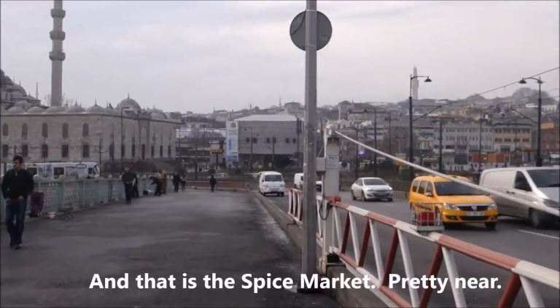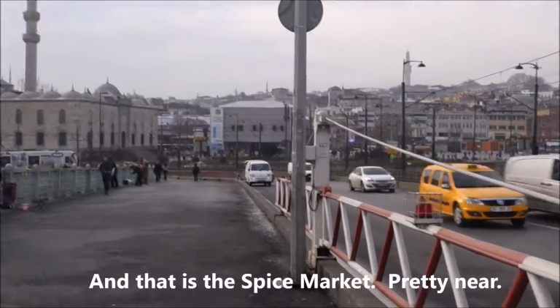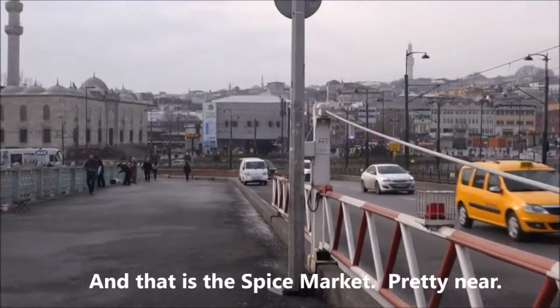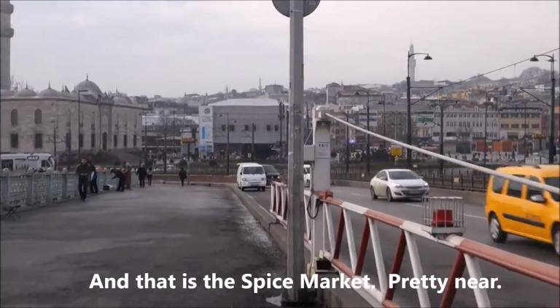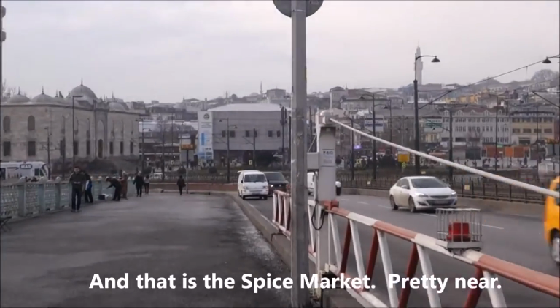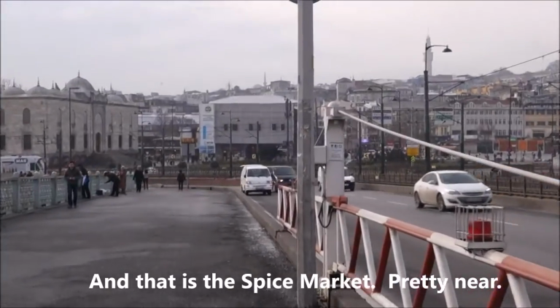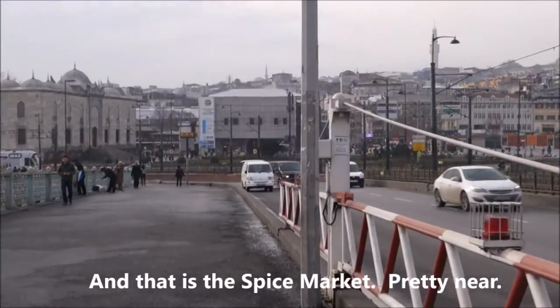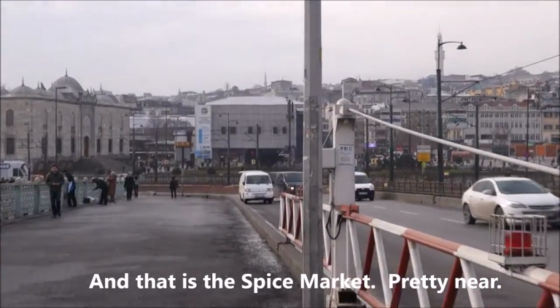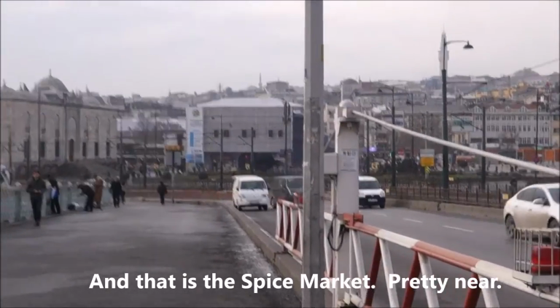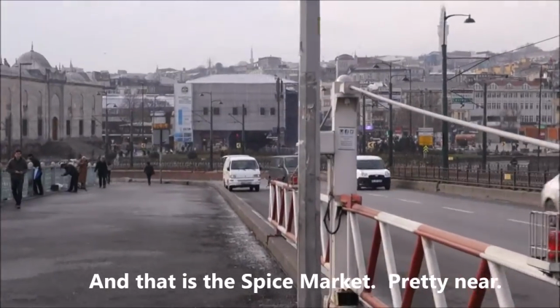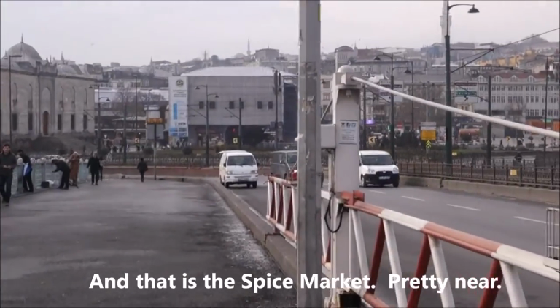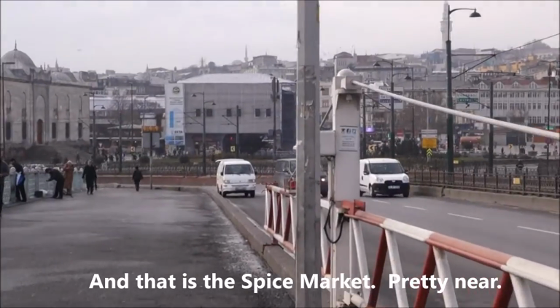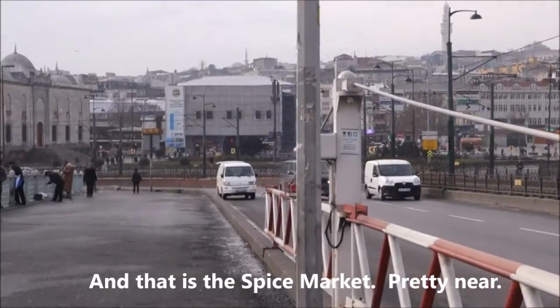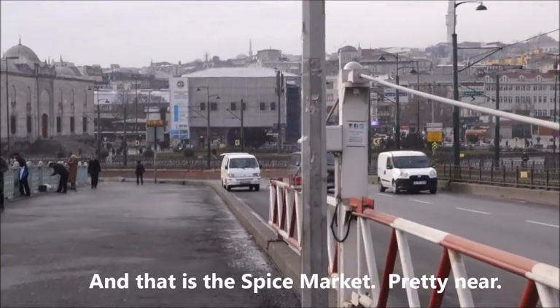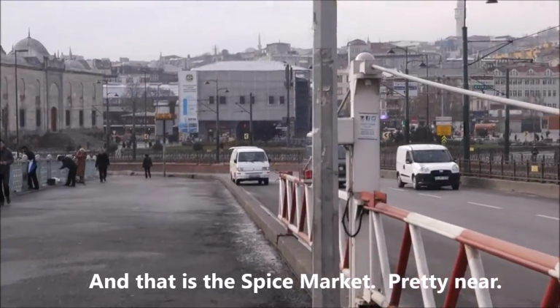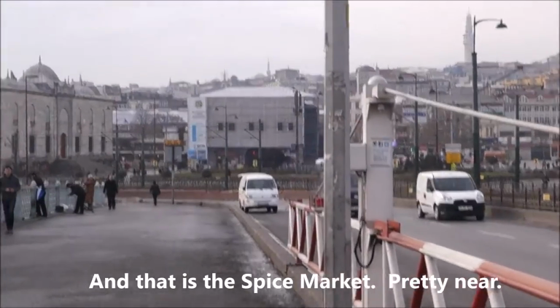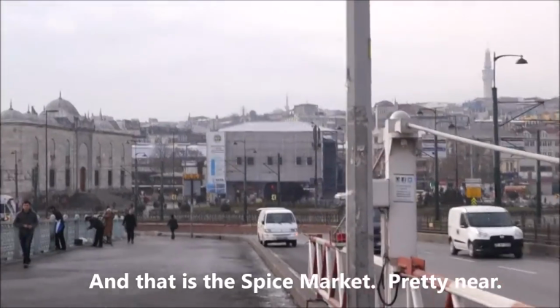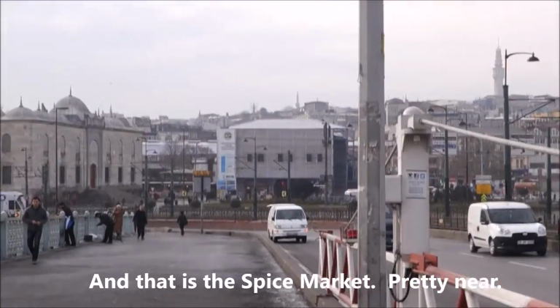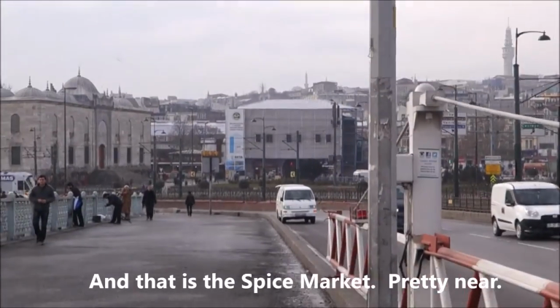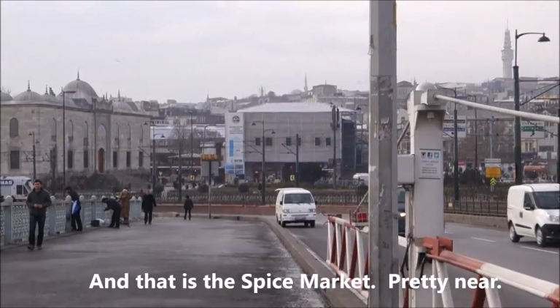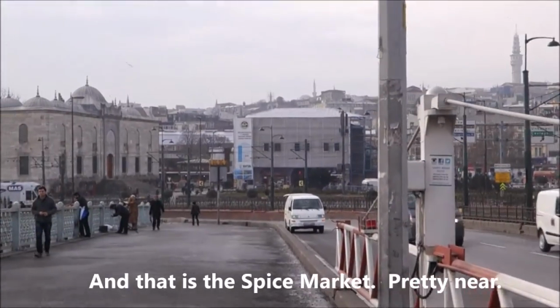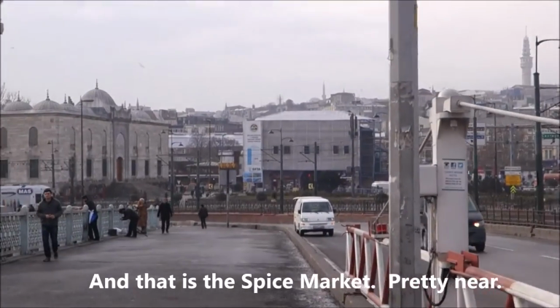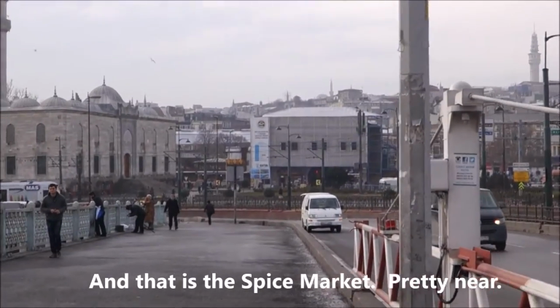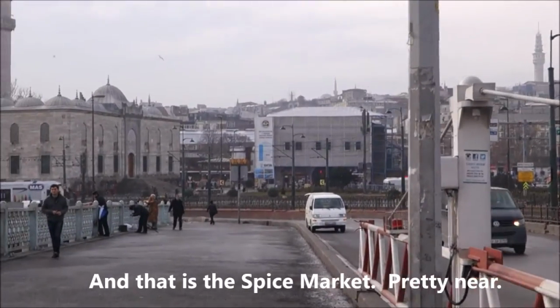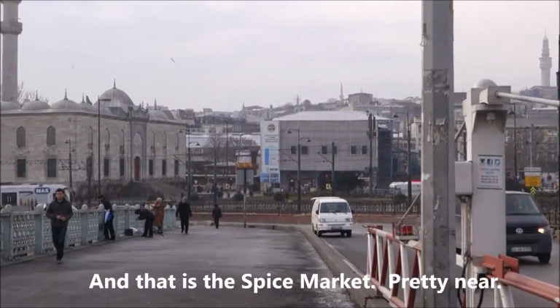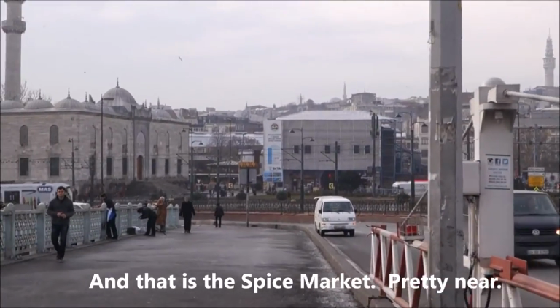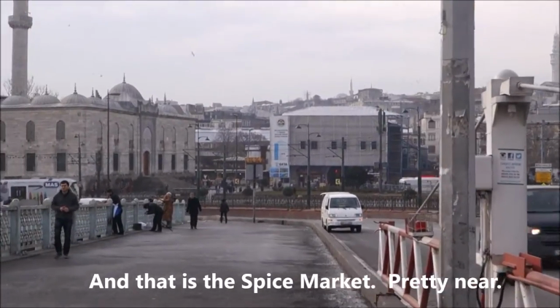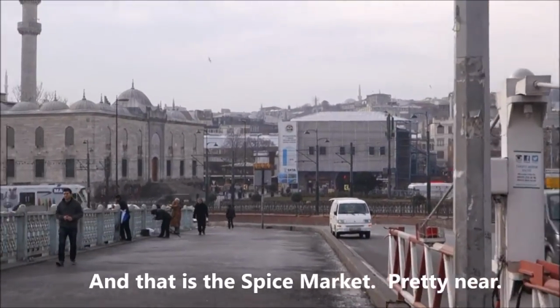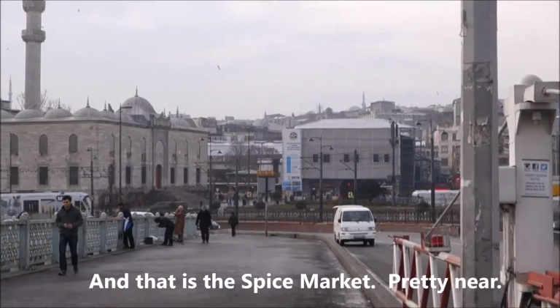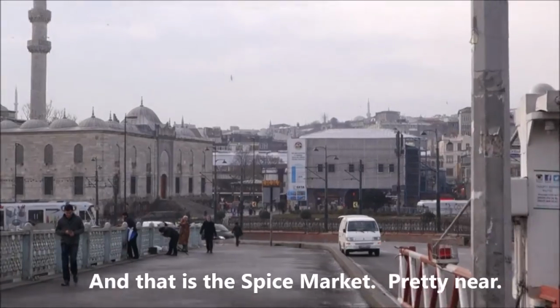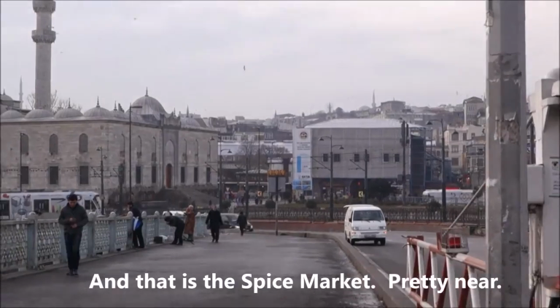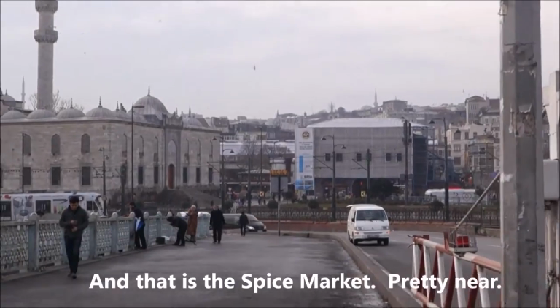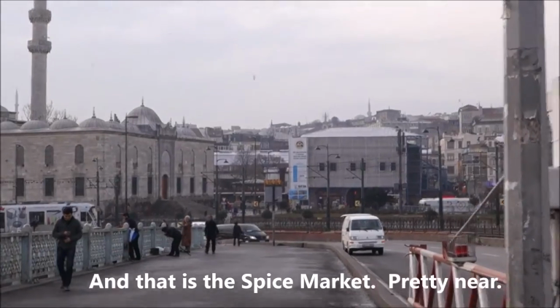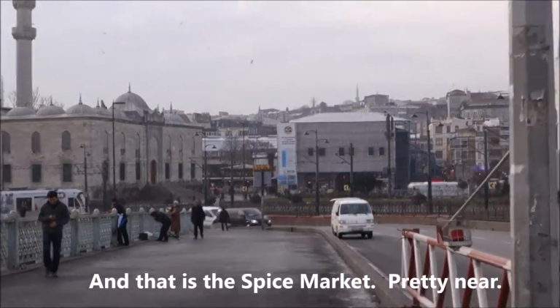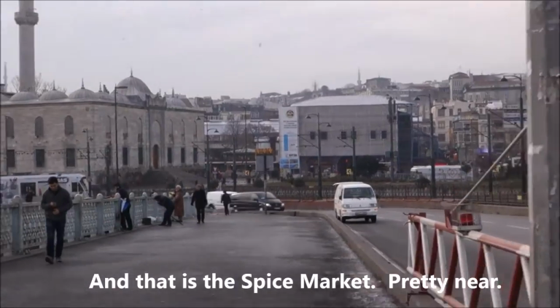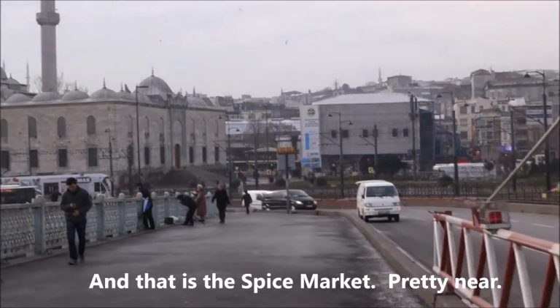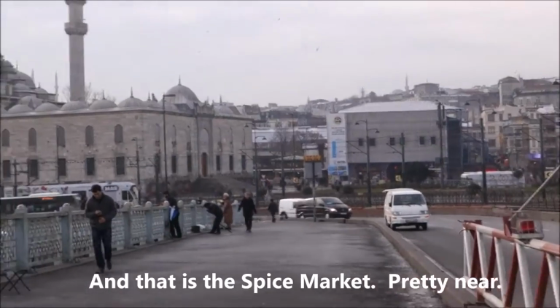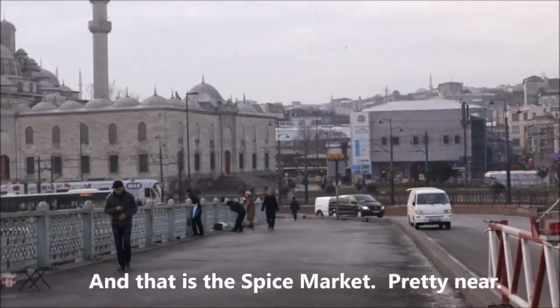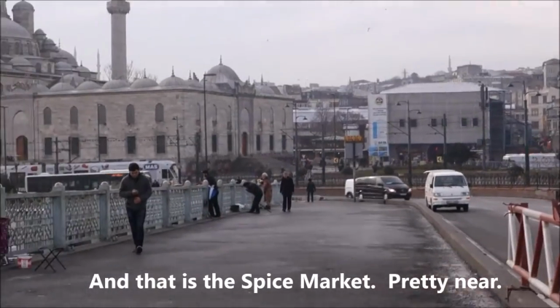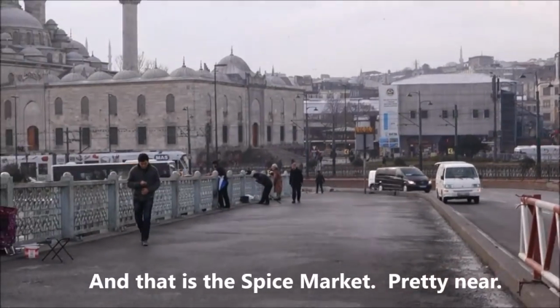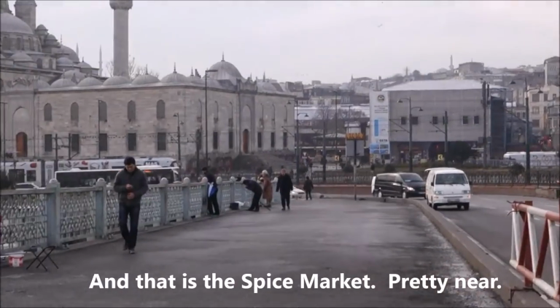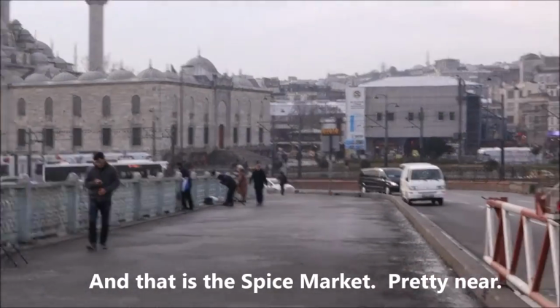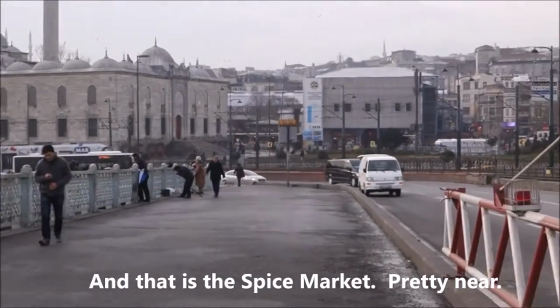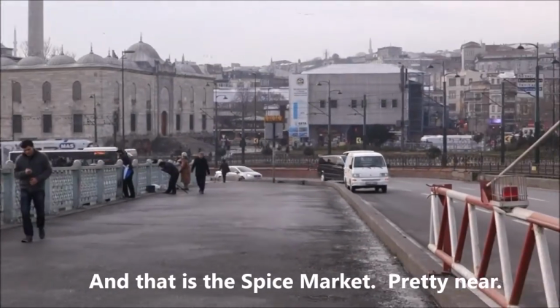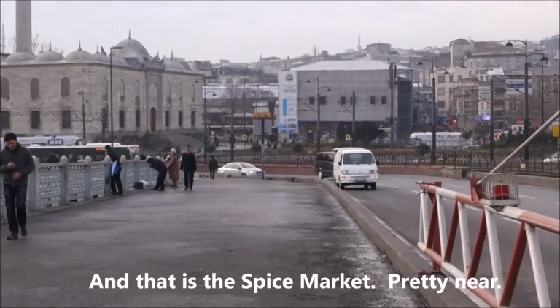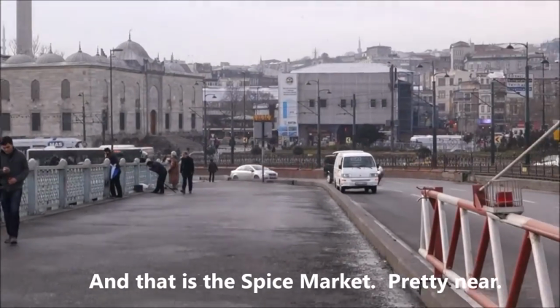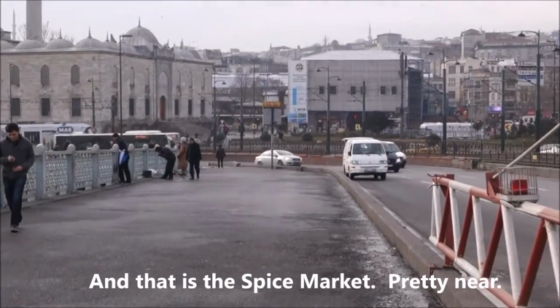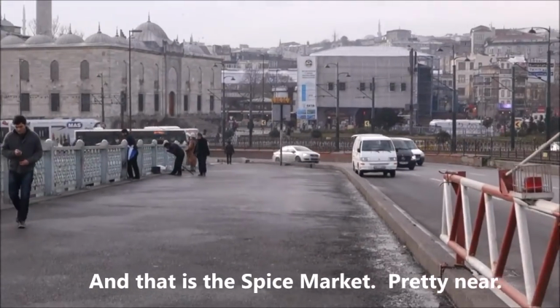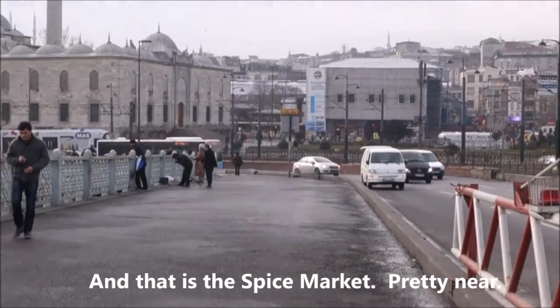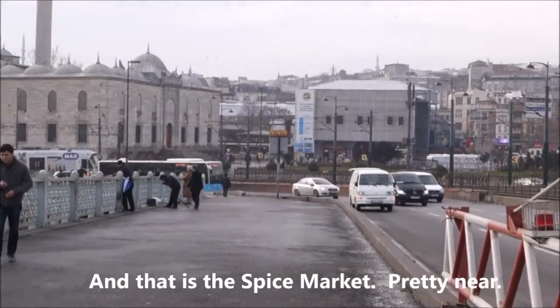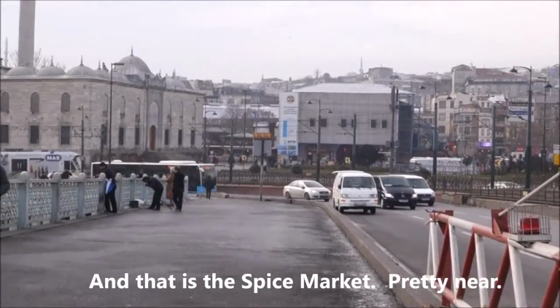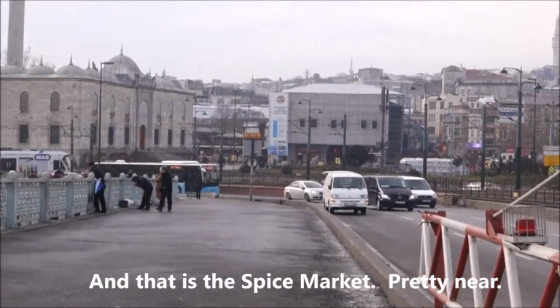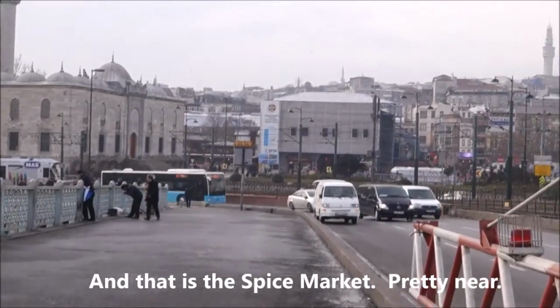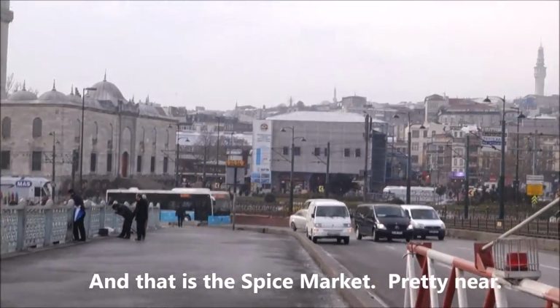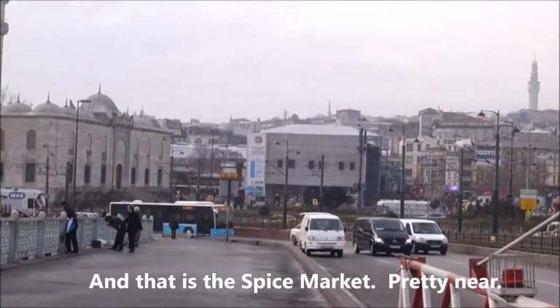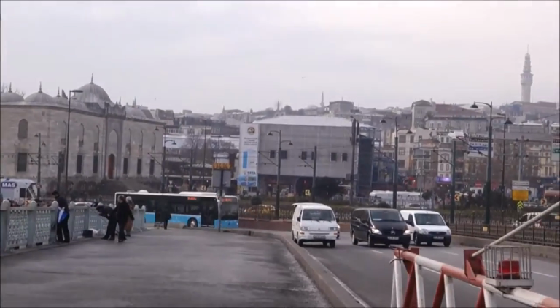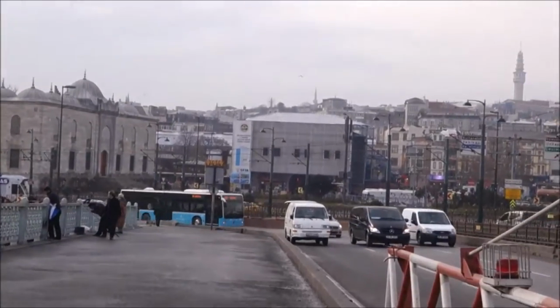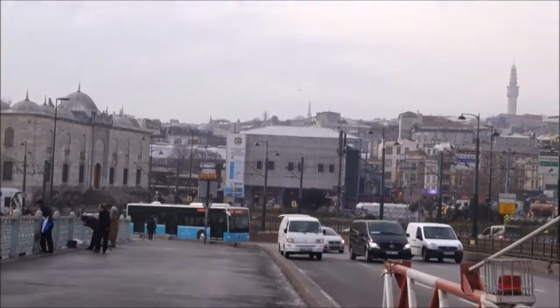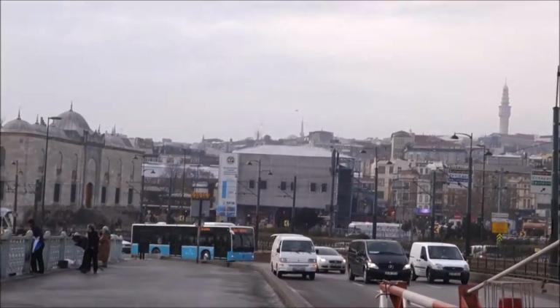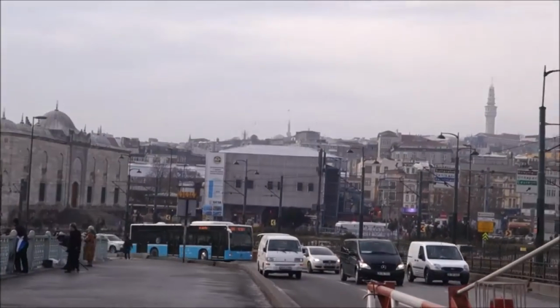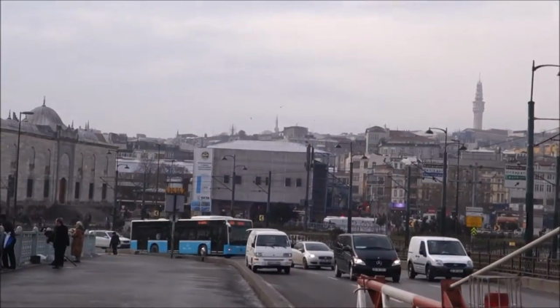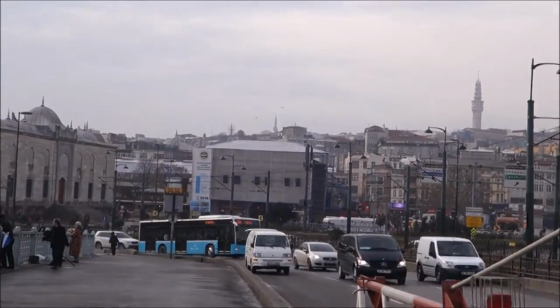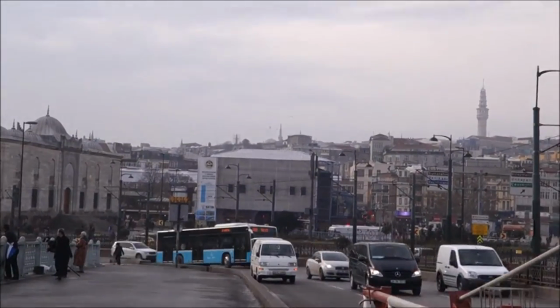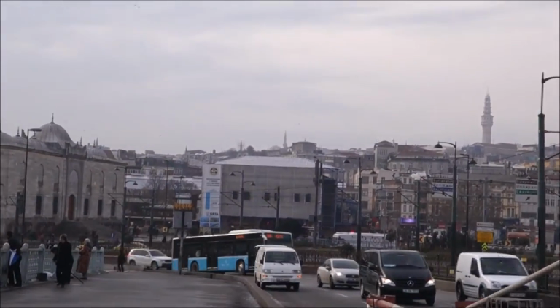What you see ahead is the spice market, which we are going to visit this morning. Join me - let's continue our tour.